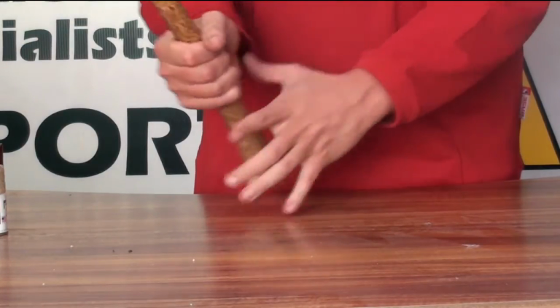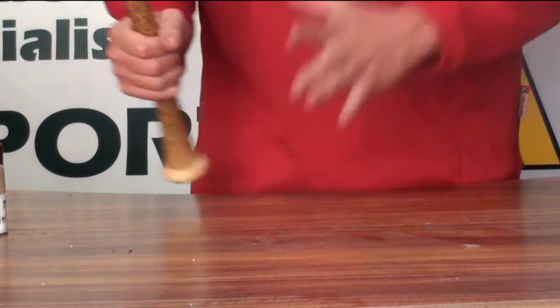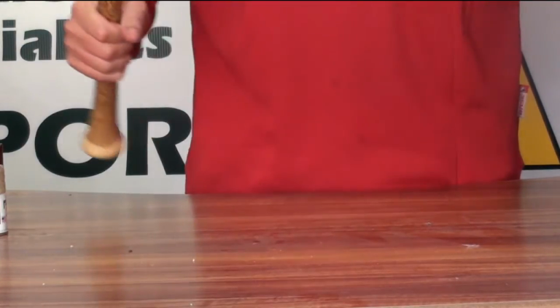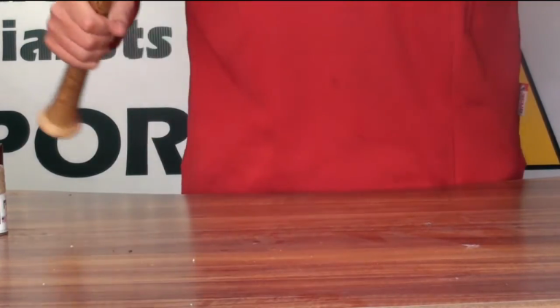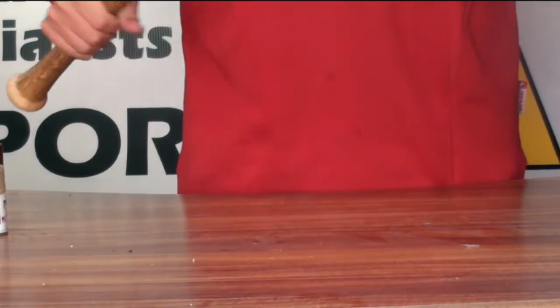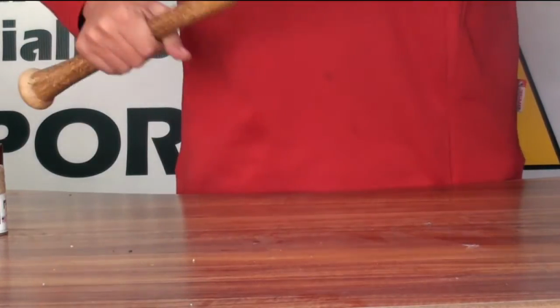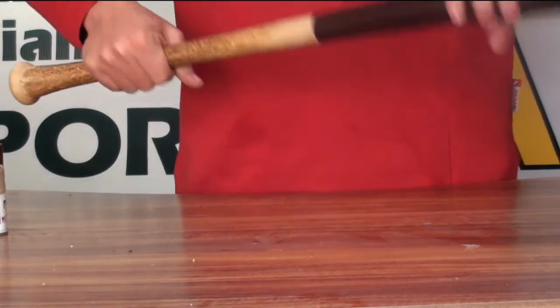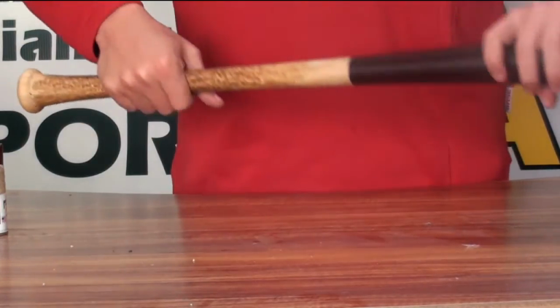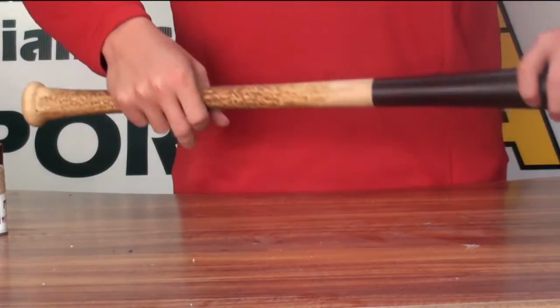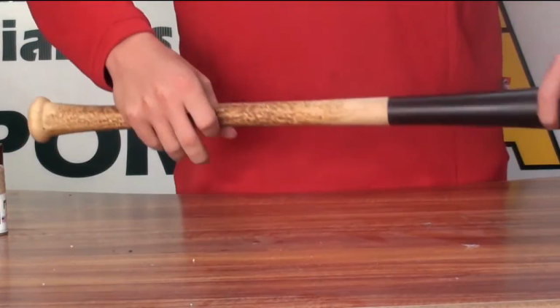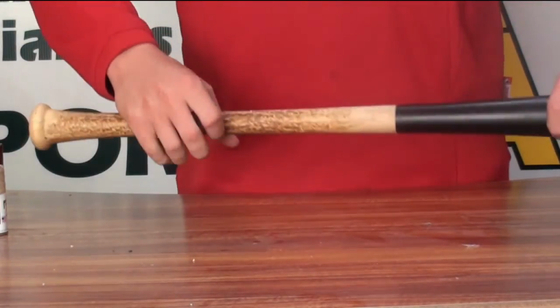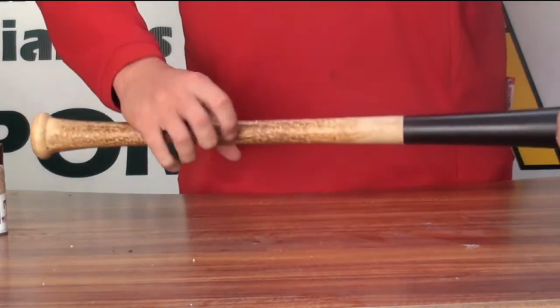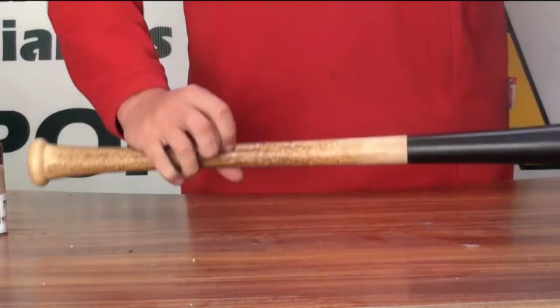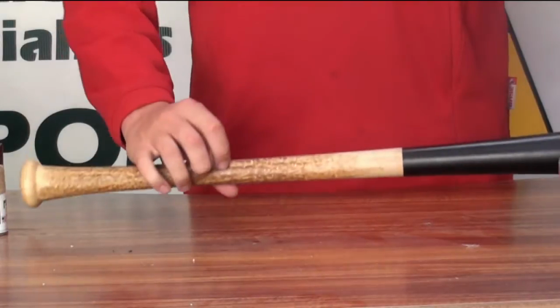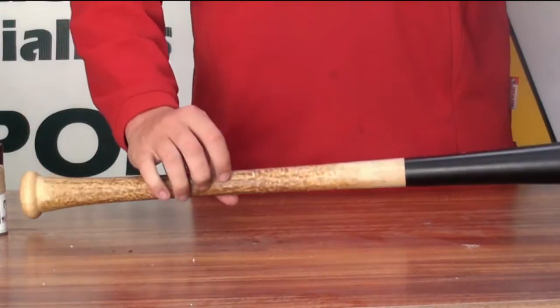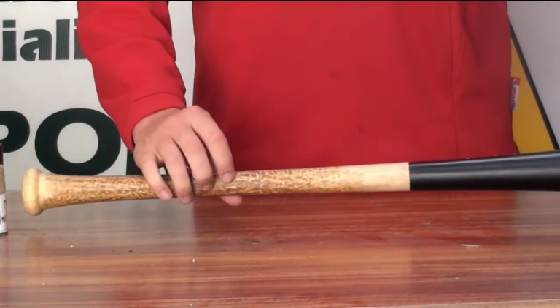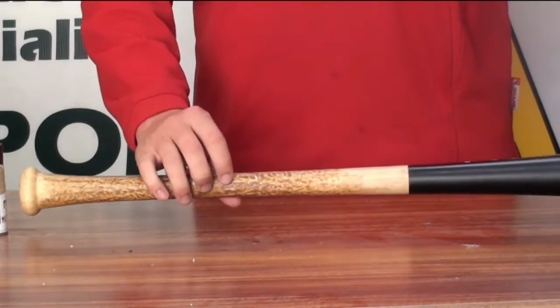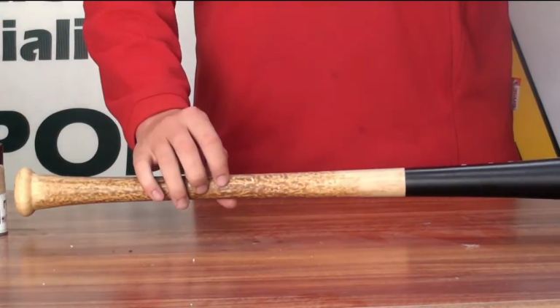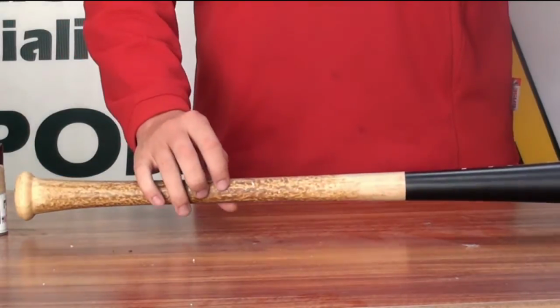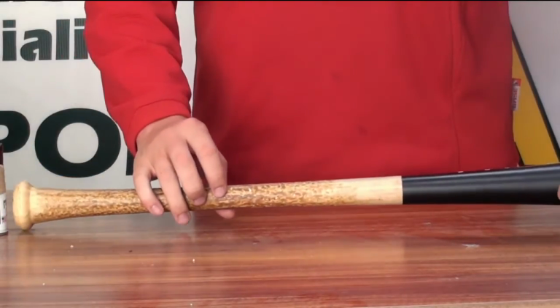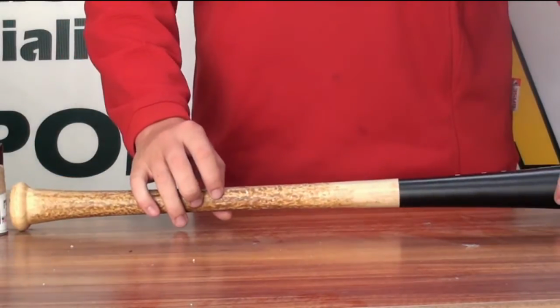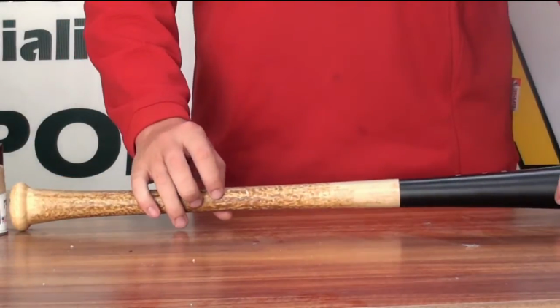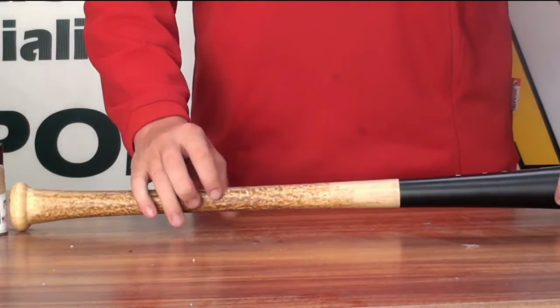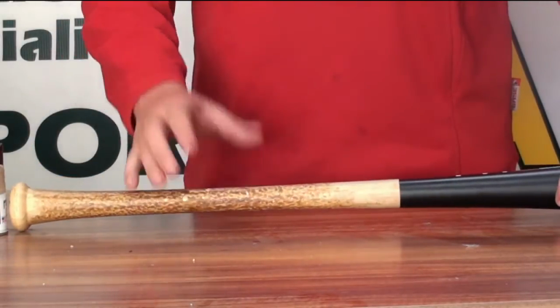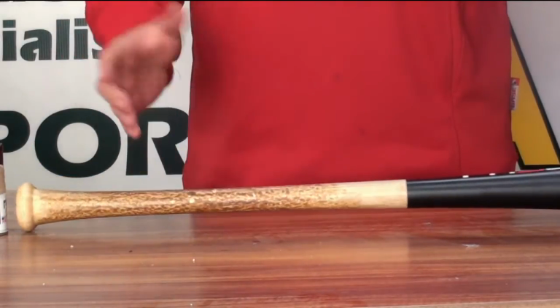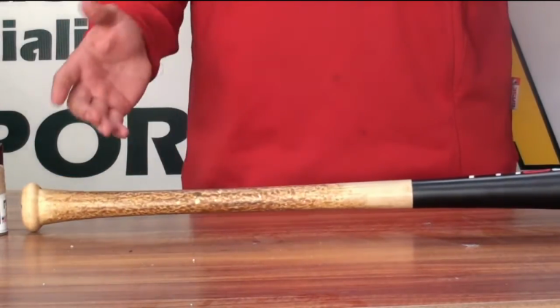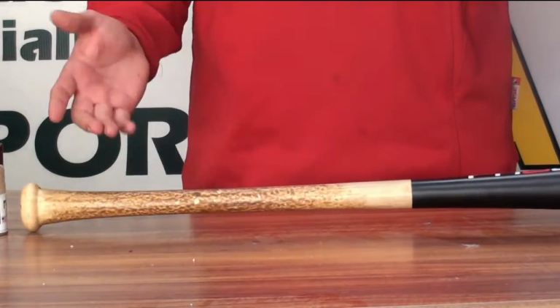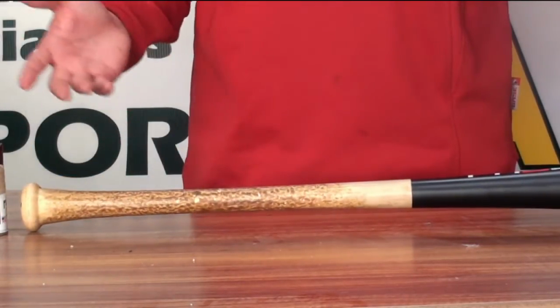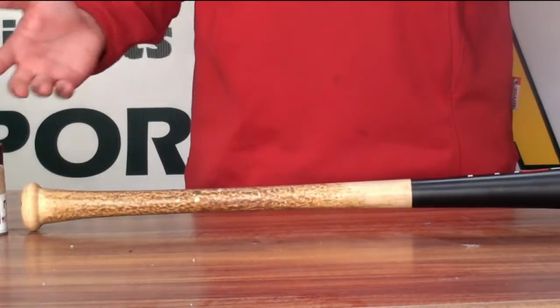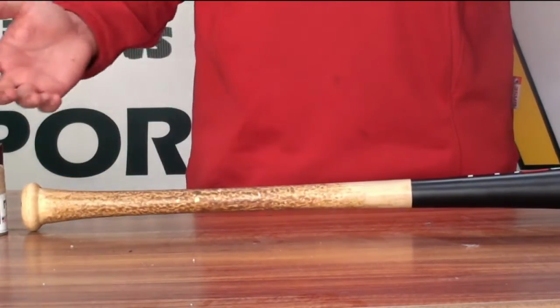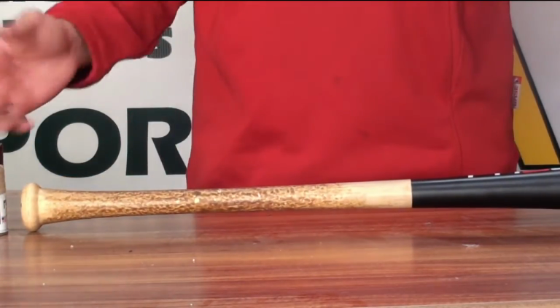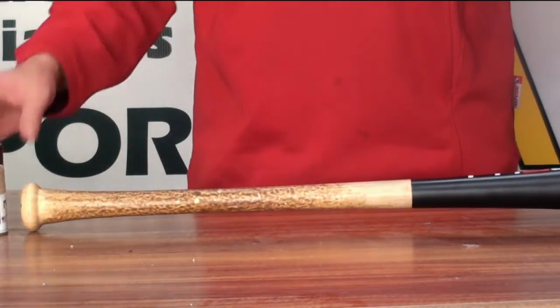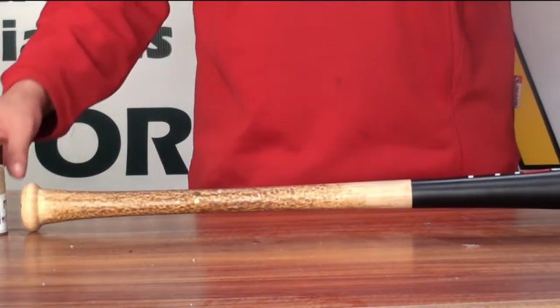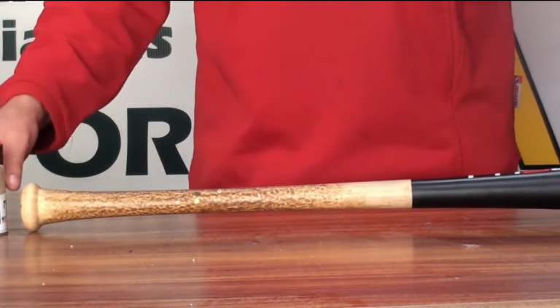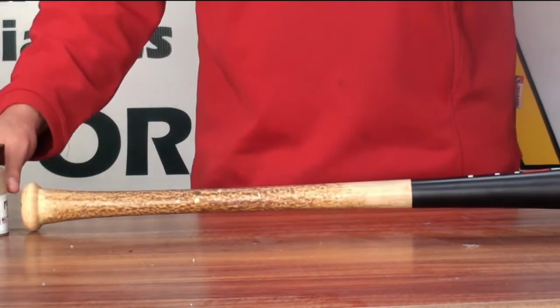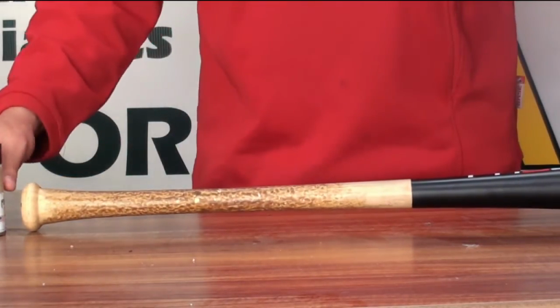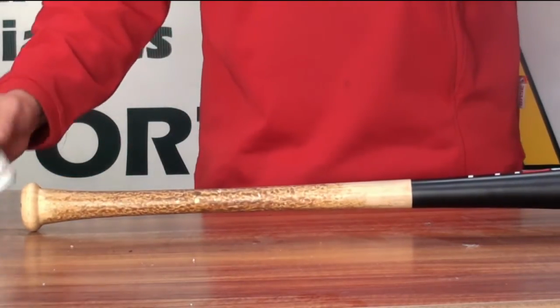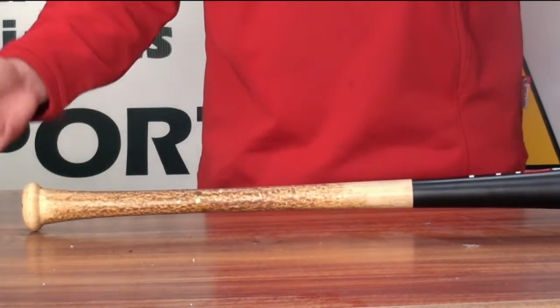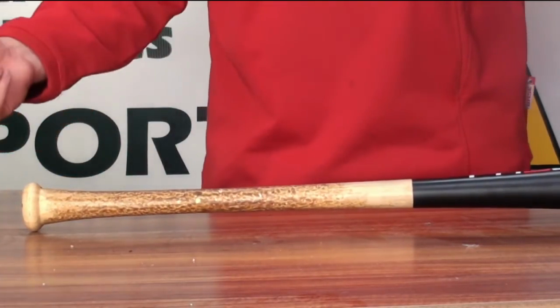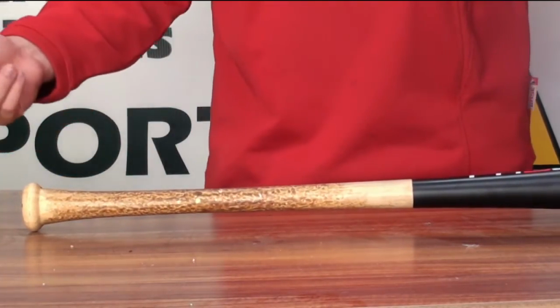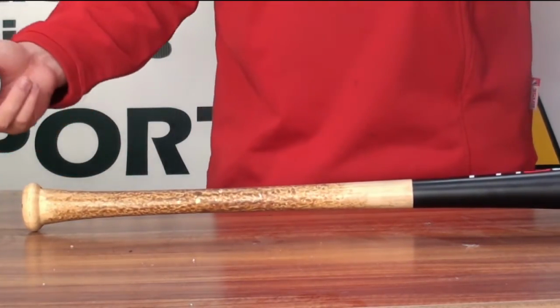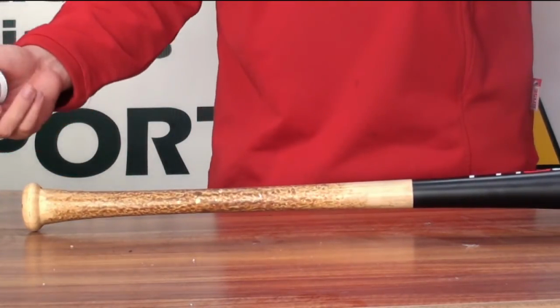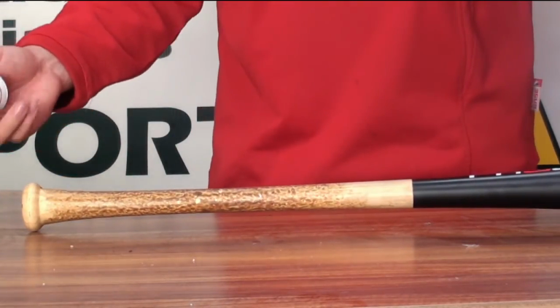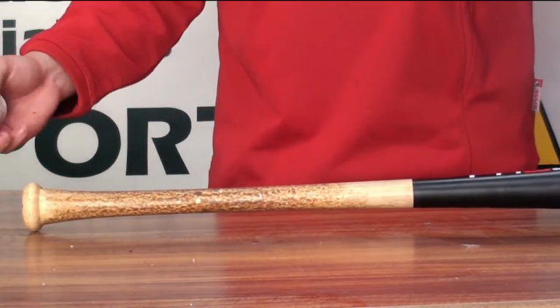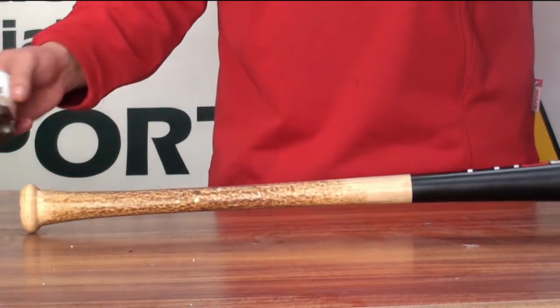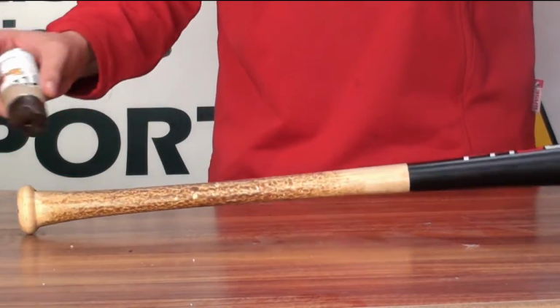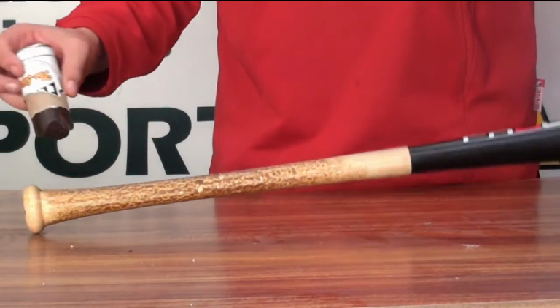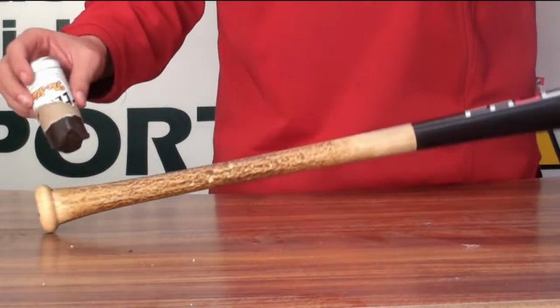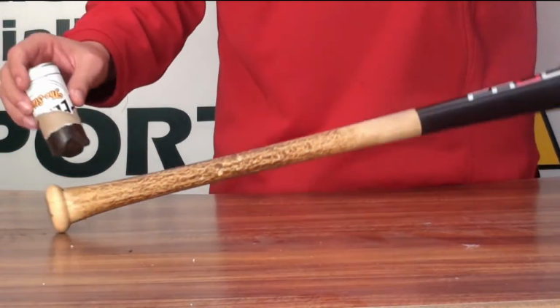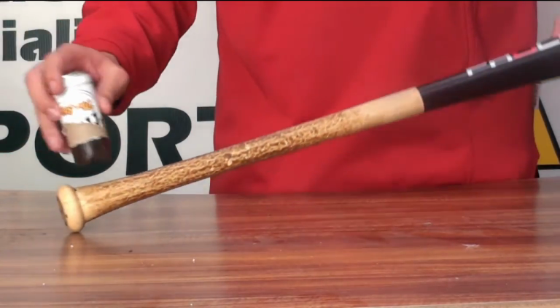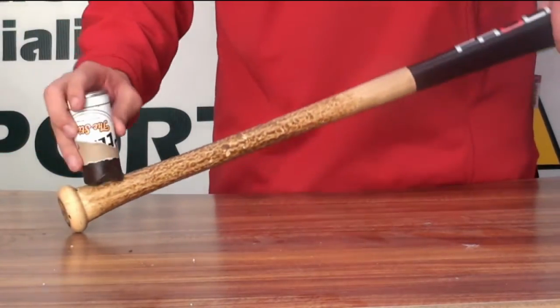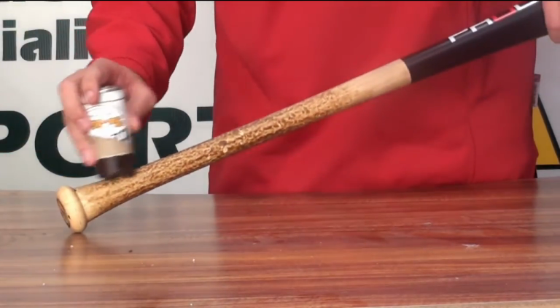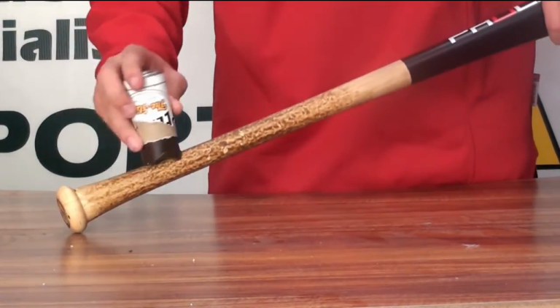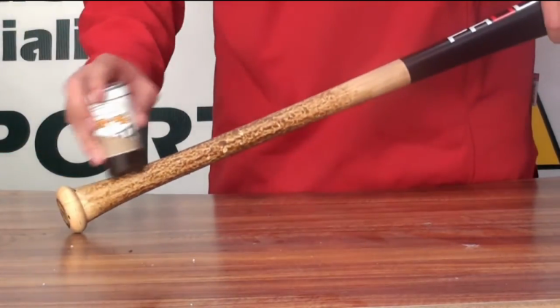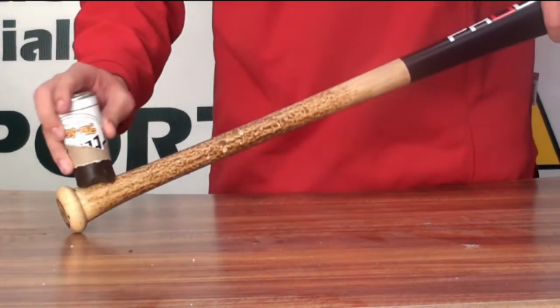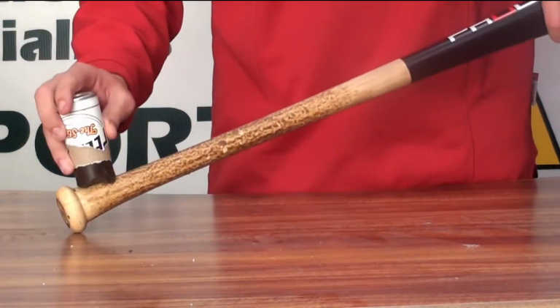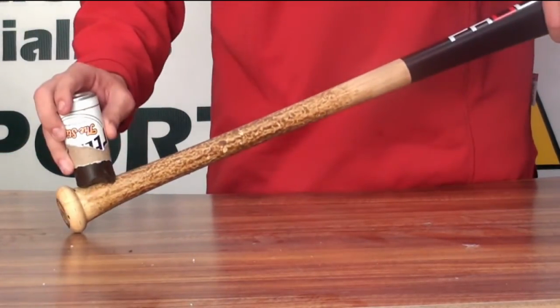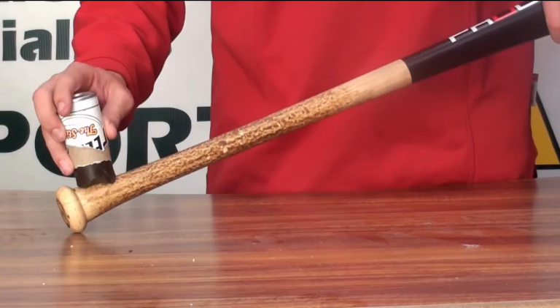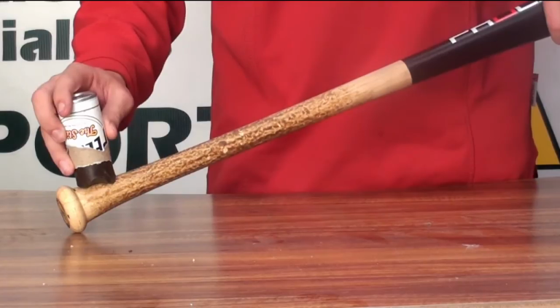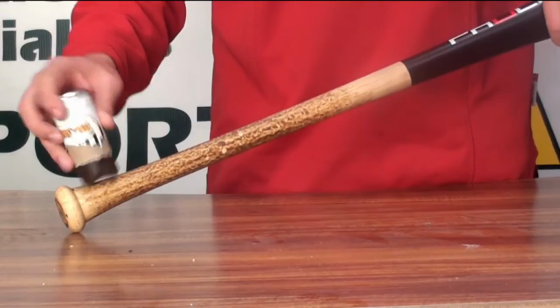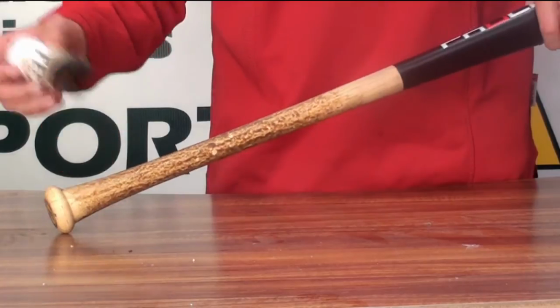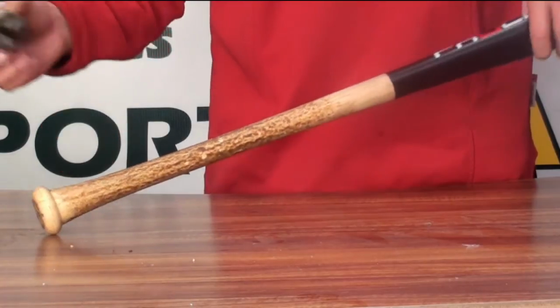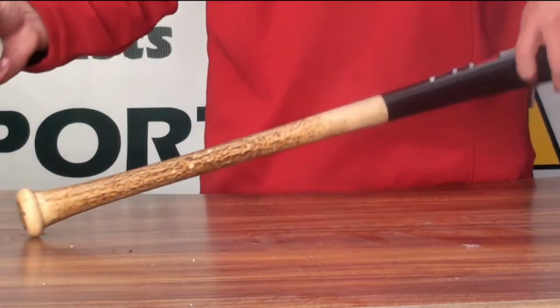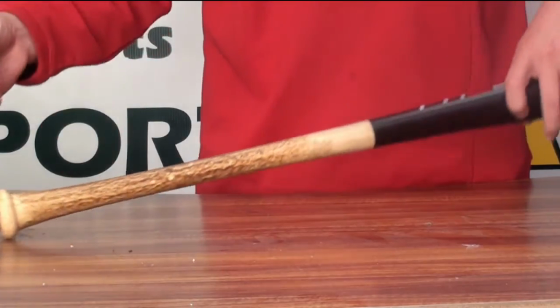And then of course, as it starts to wear off, or if you just need more, you just get your stick and then put some more on again.